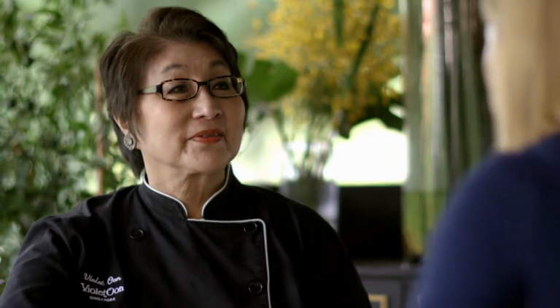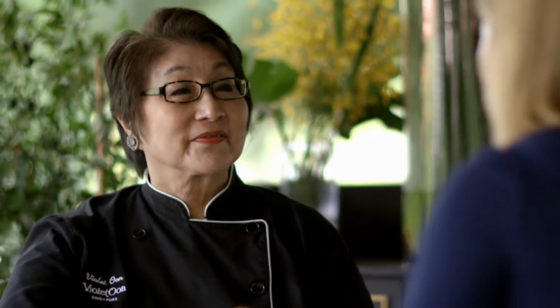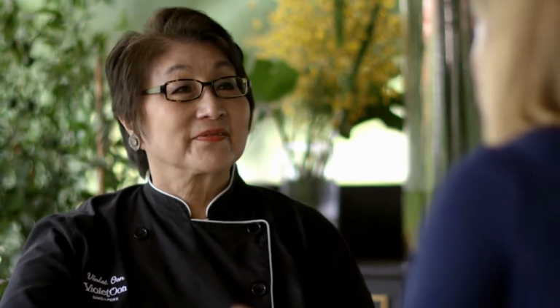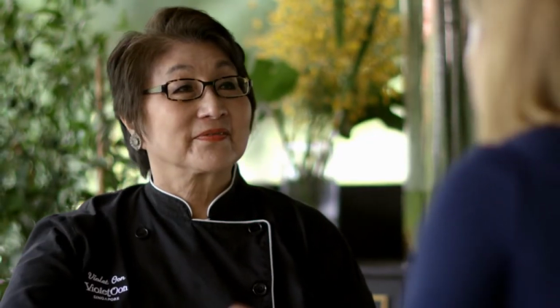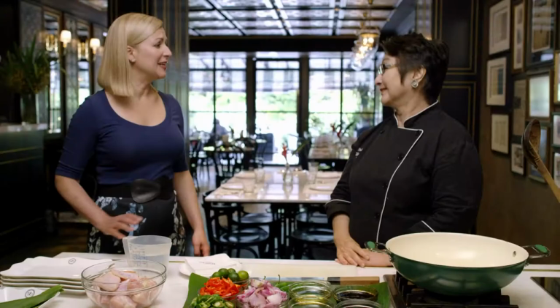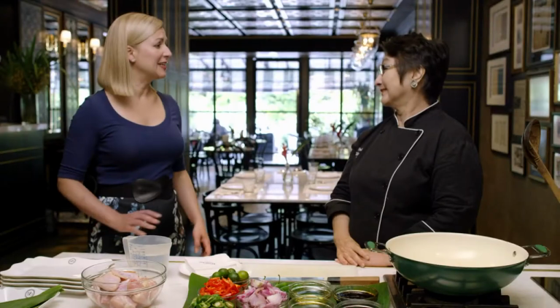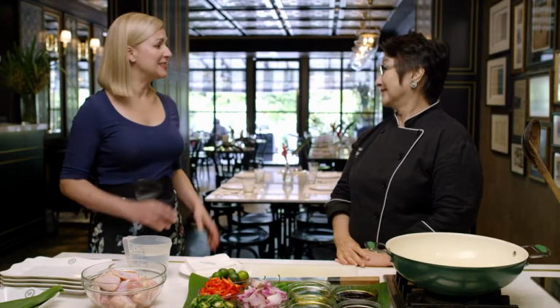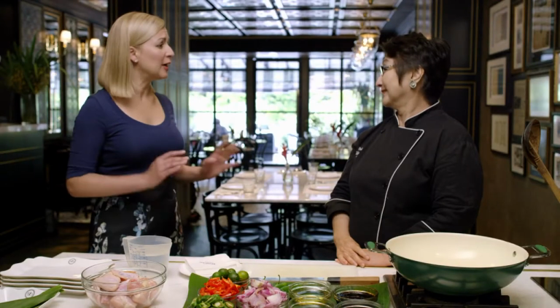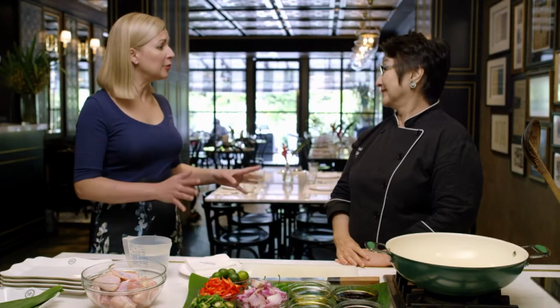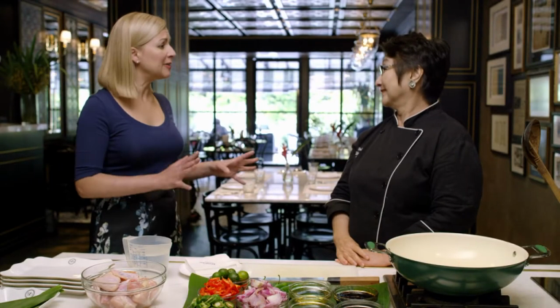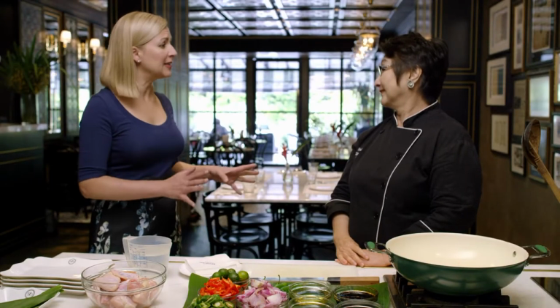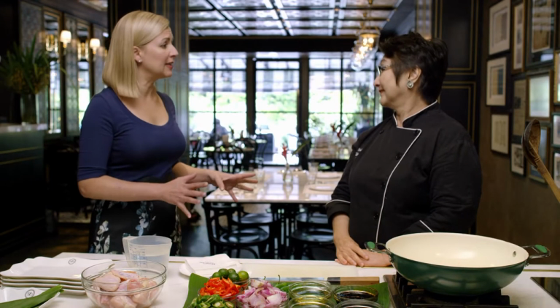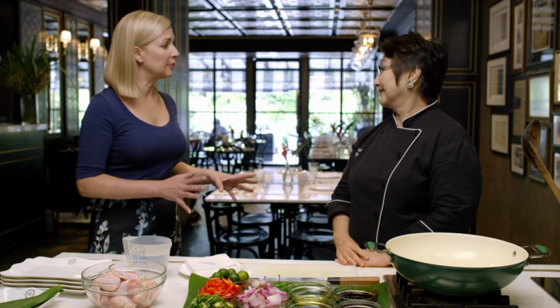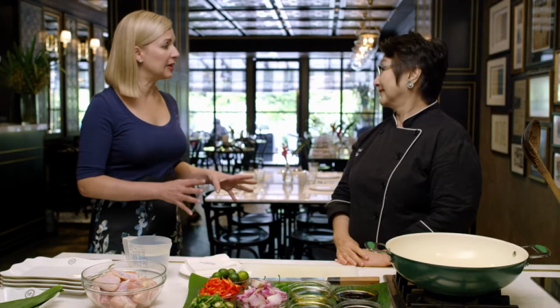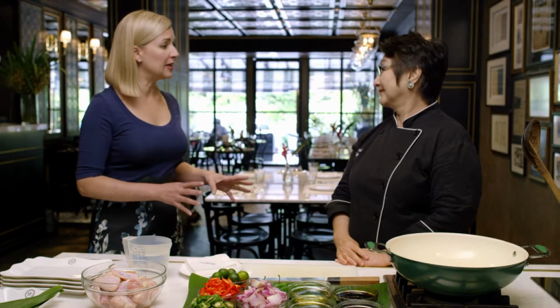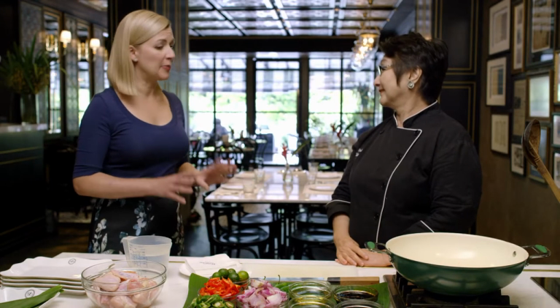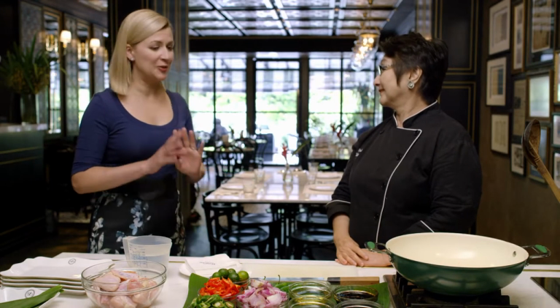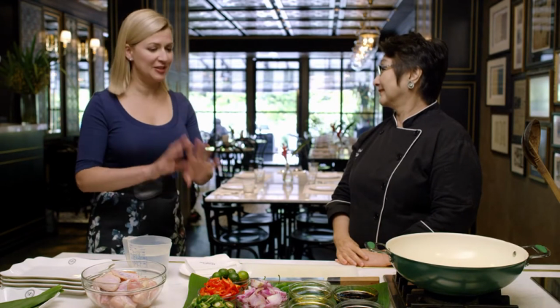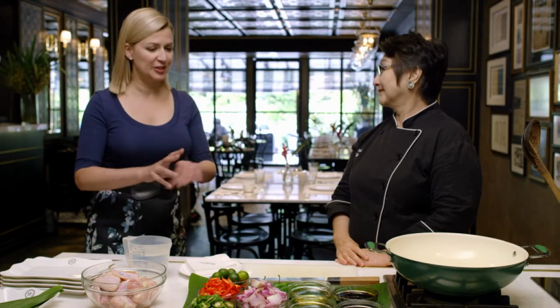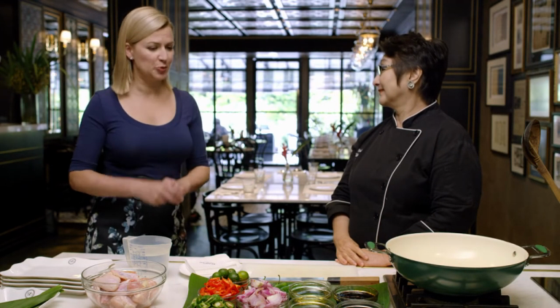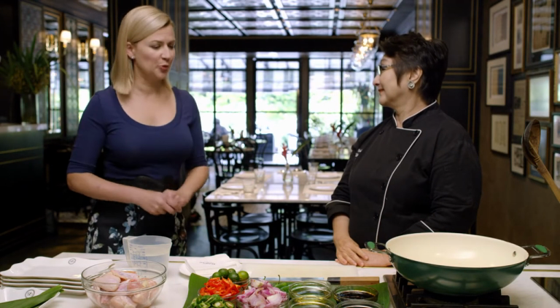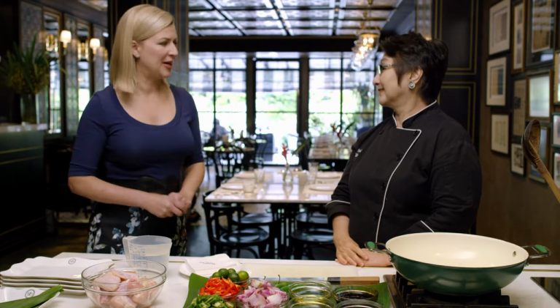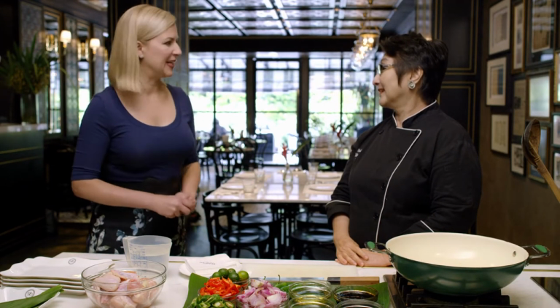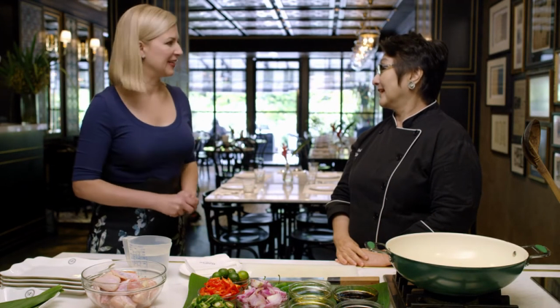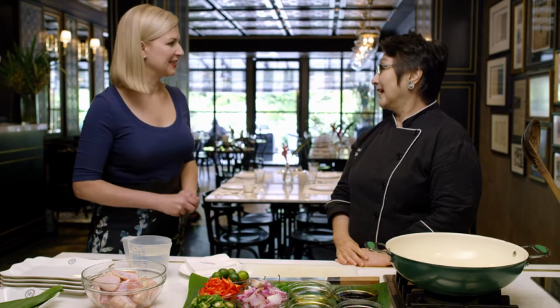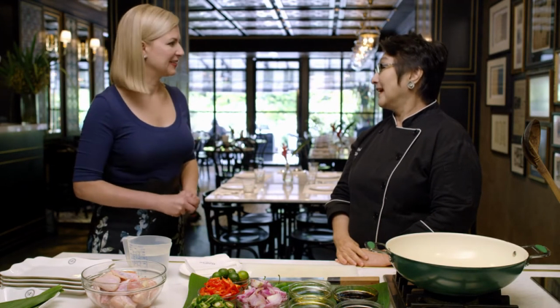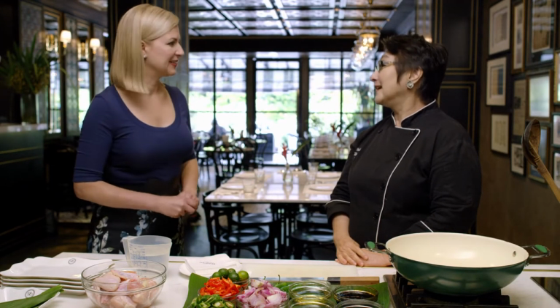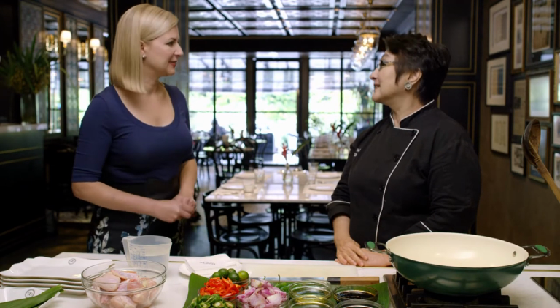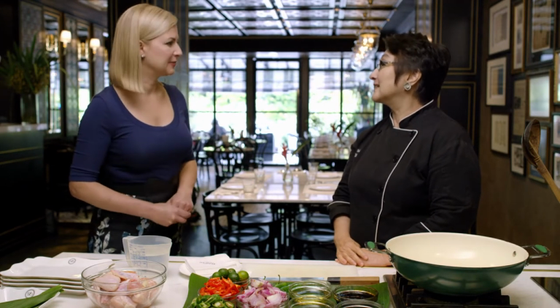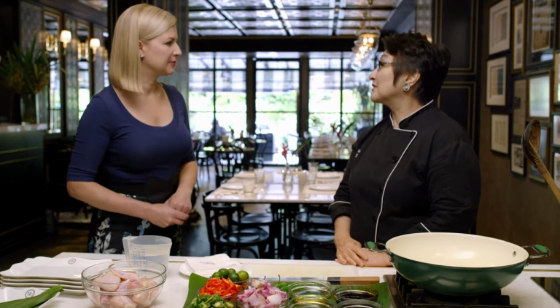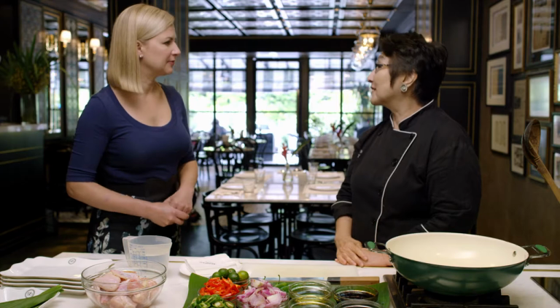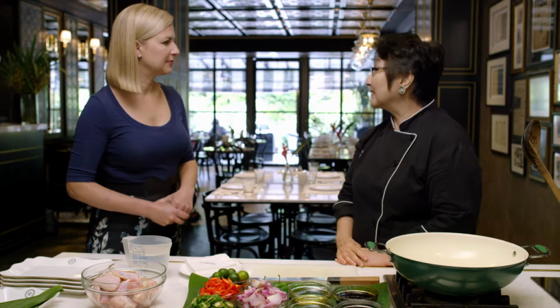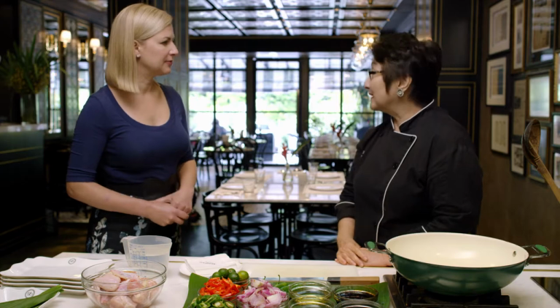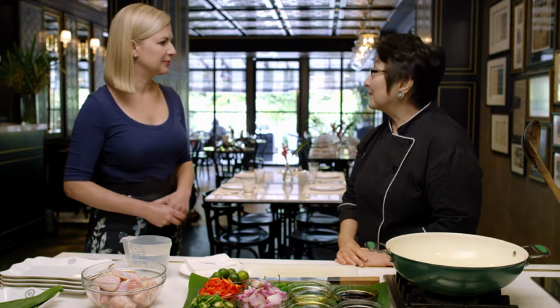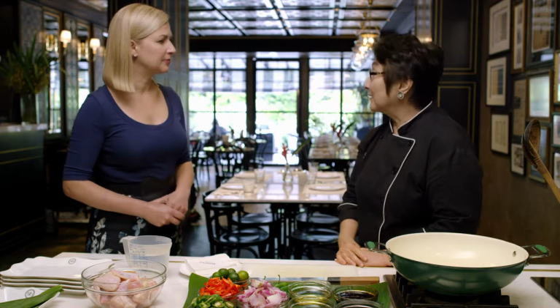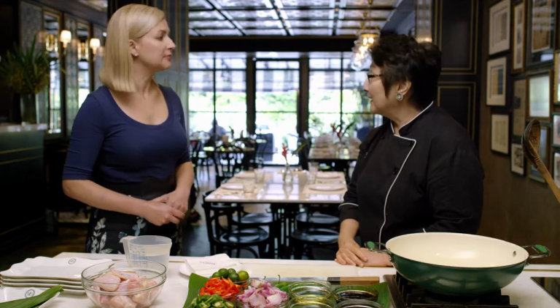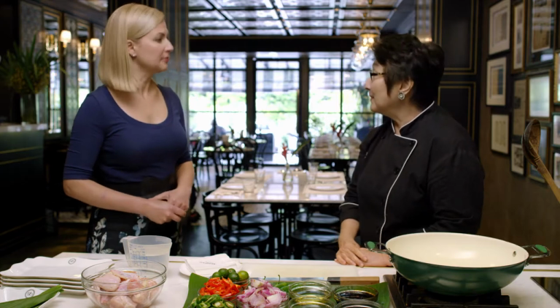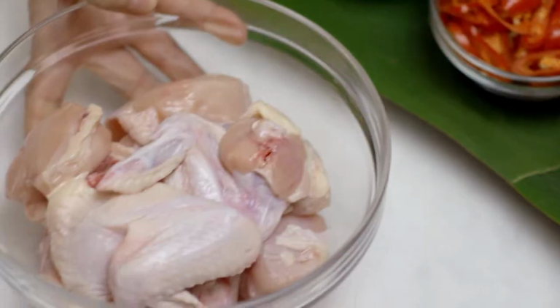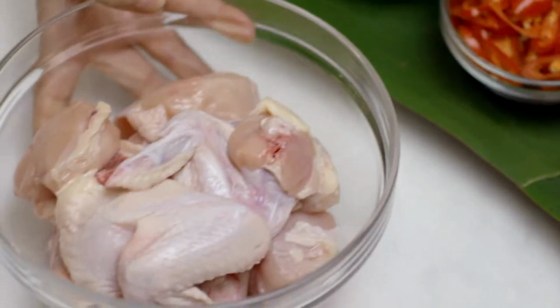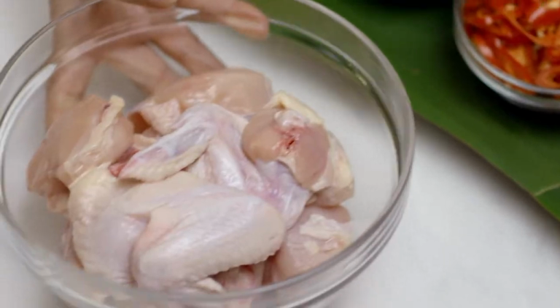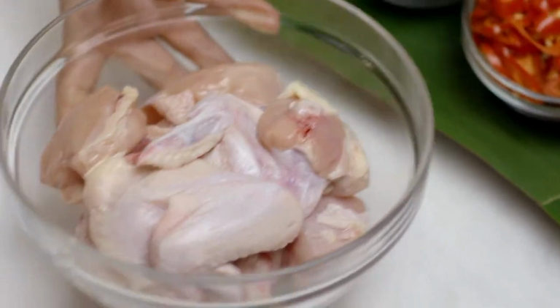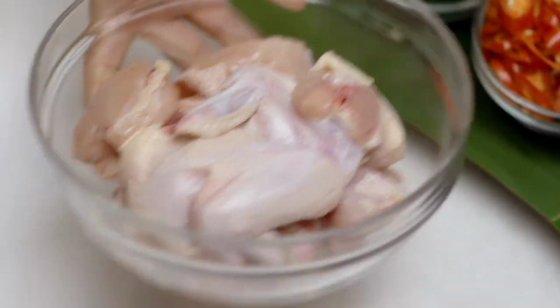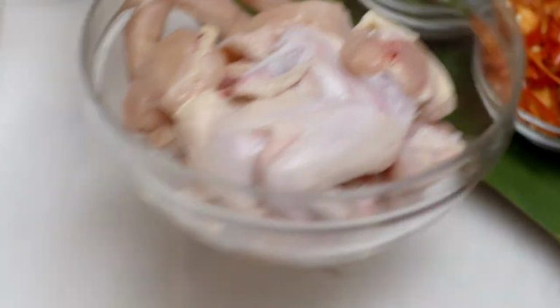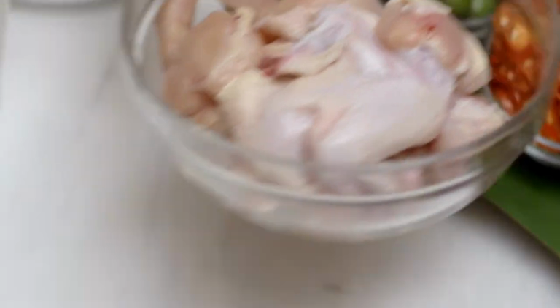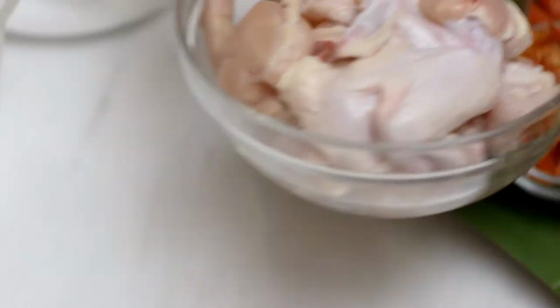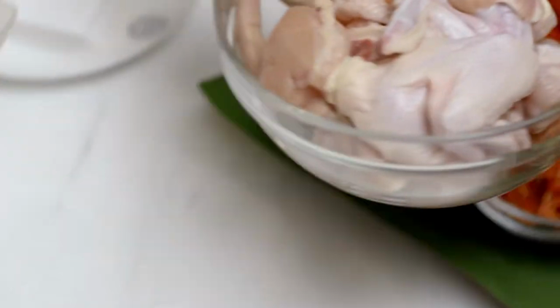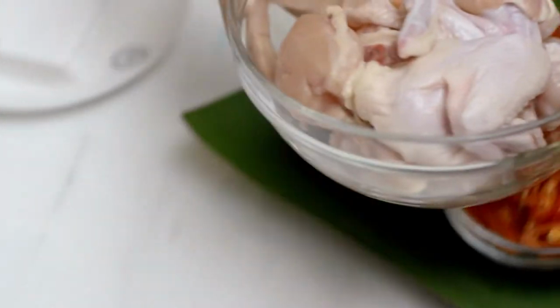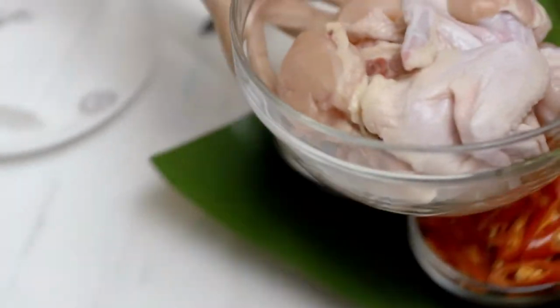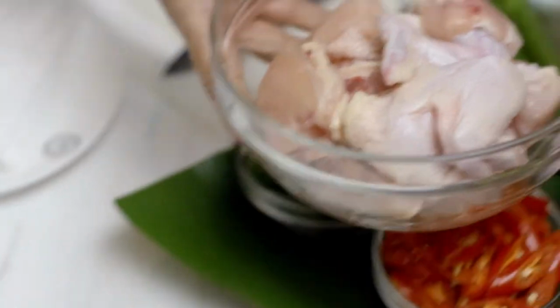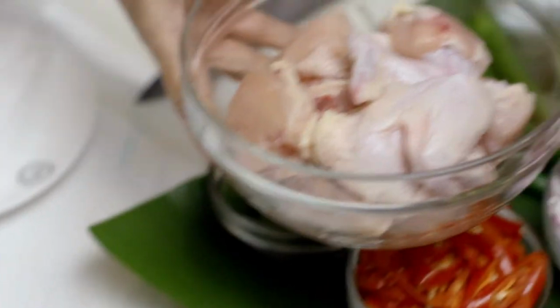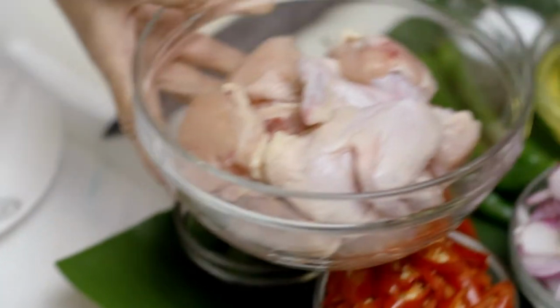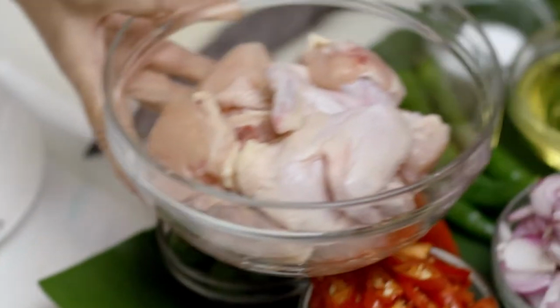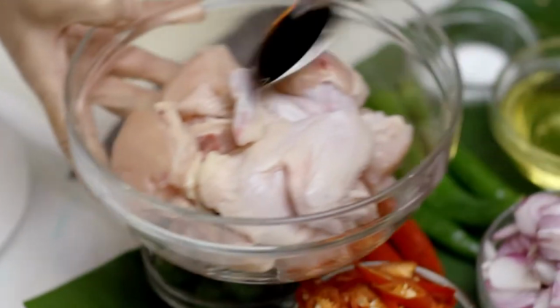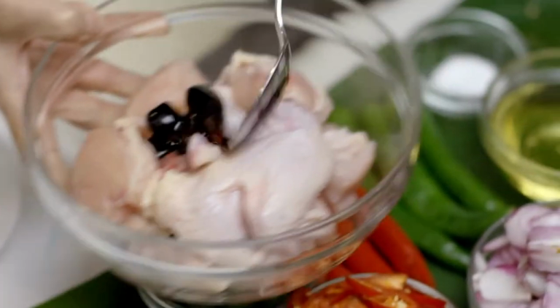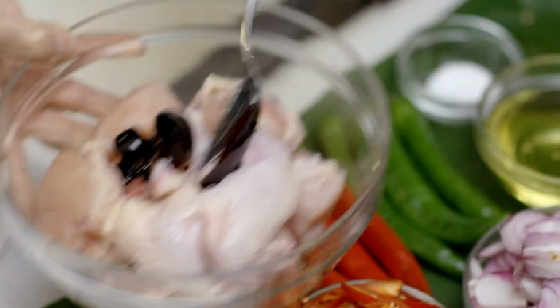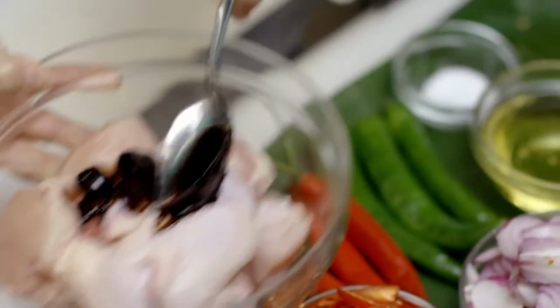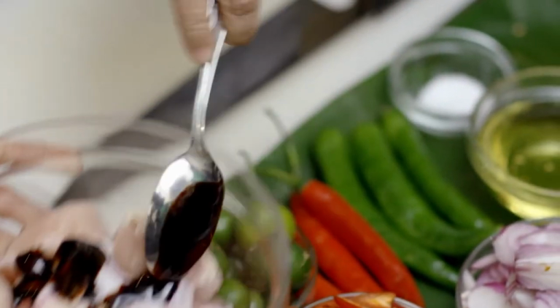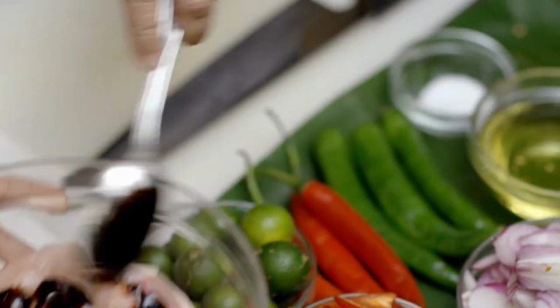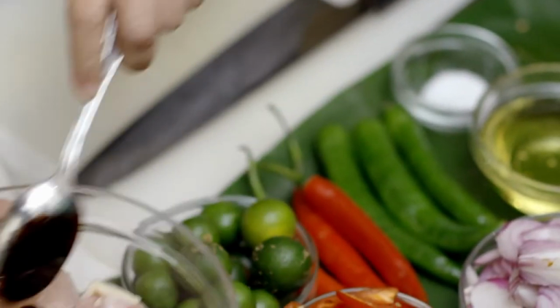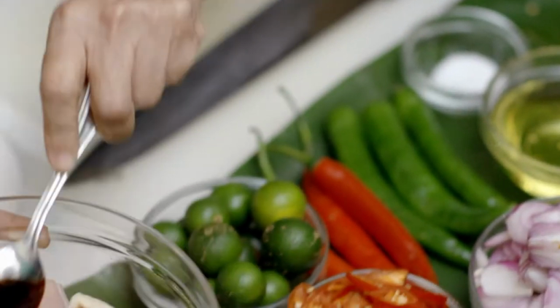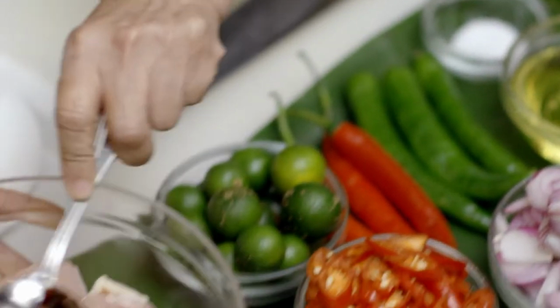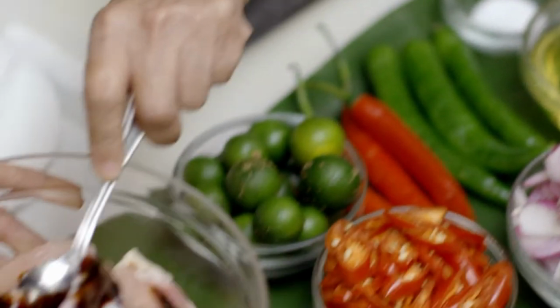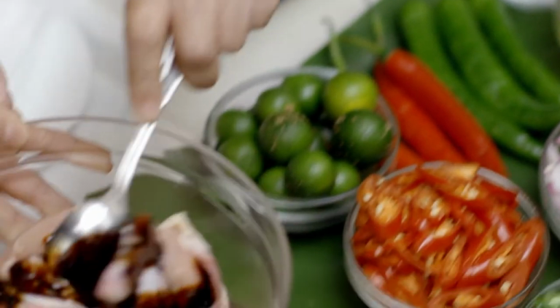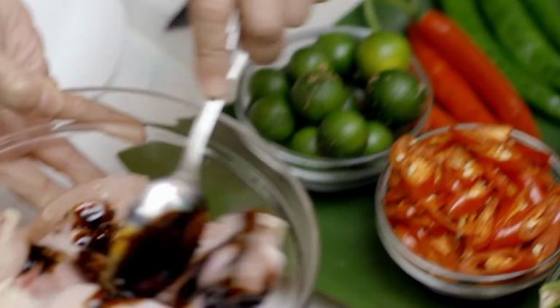So Violet, tell me a little bit about the dish we're making. It's chicken tempera, a very simple family dish. And what is that you just put in?